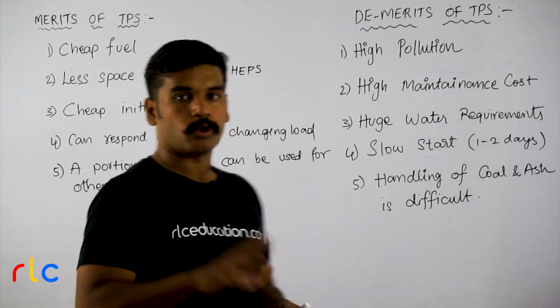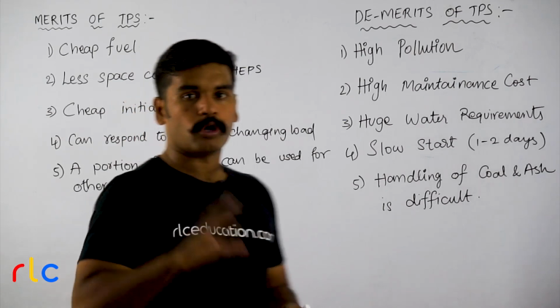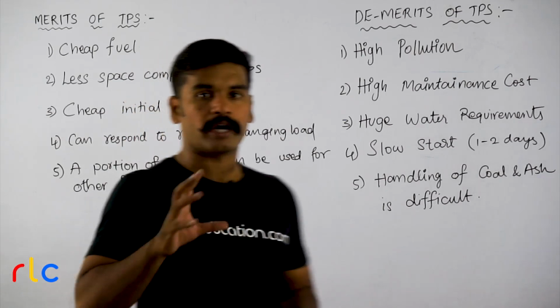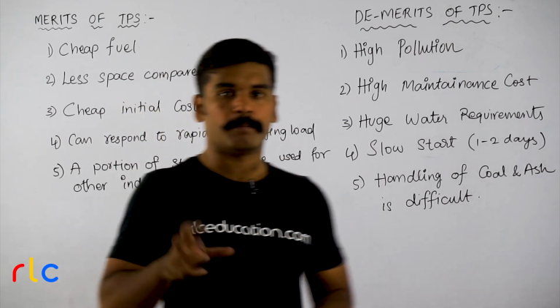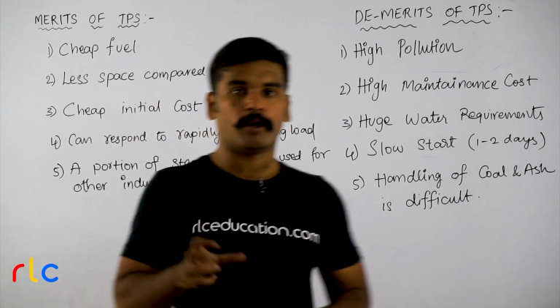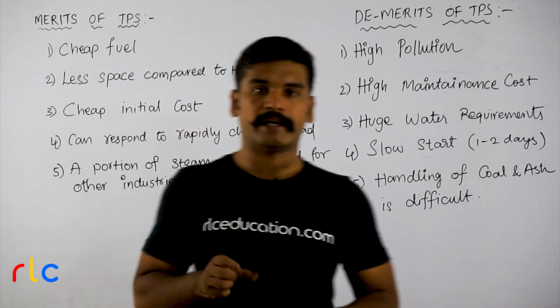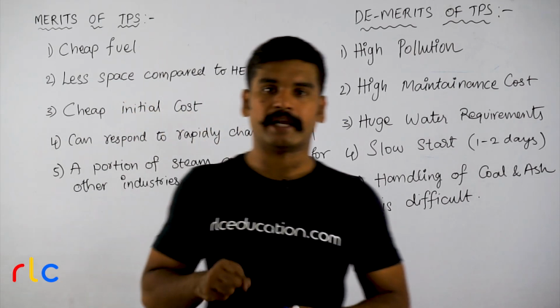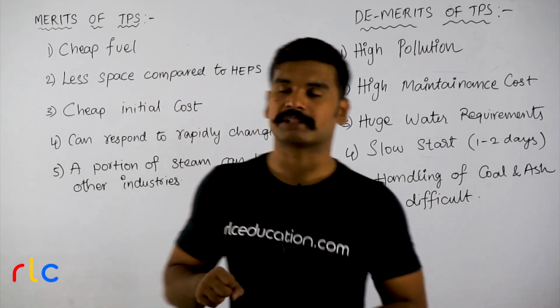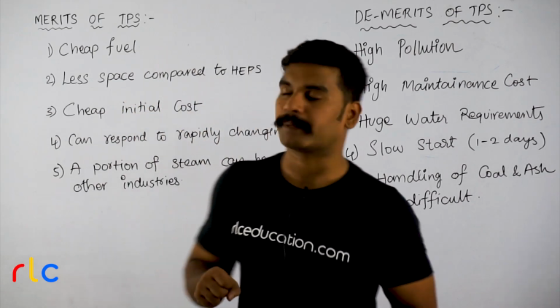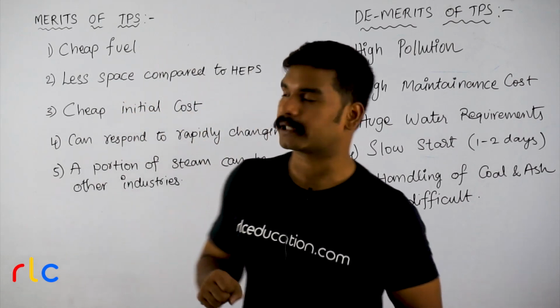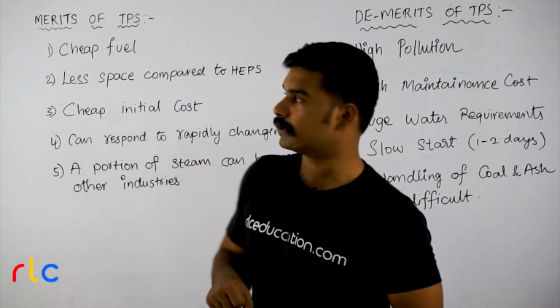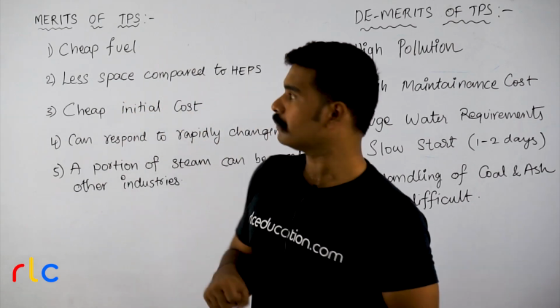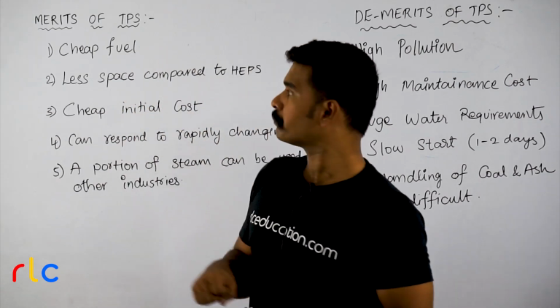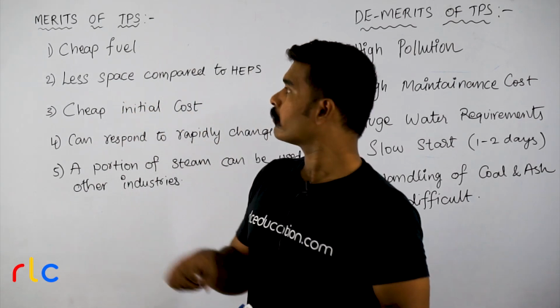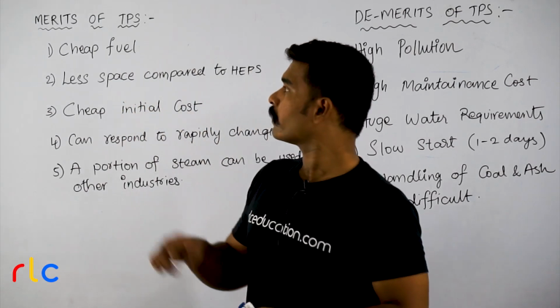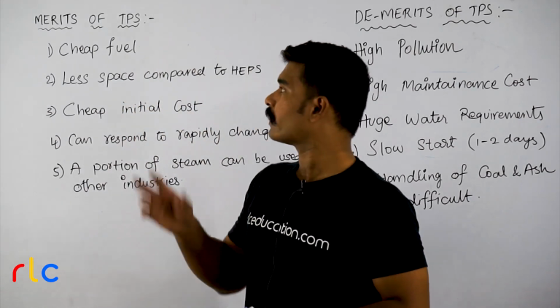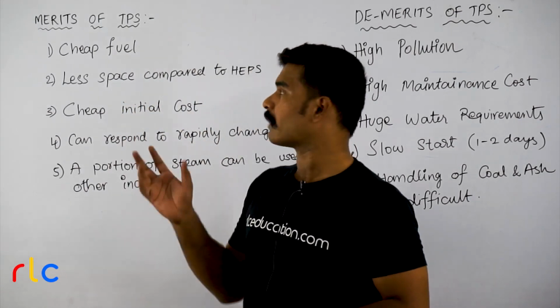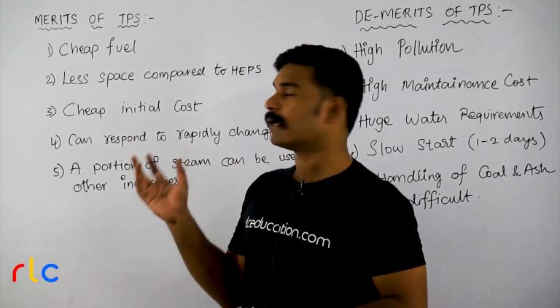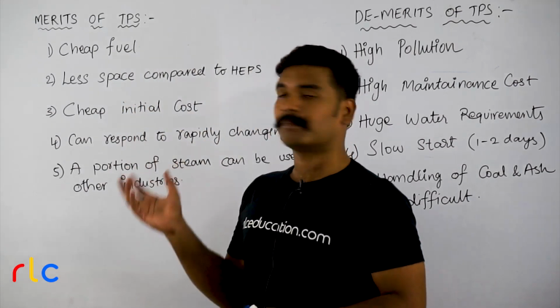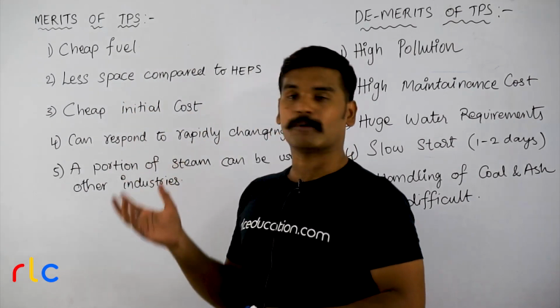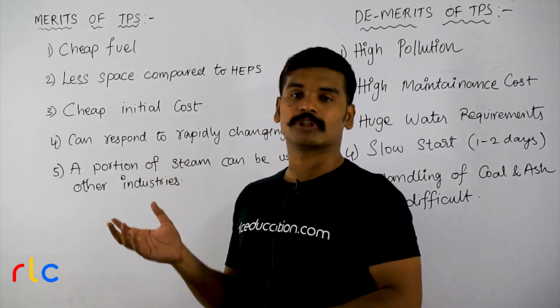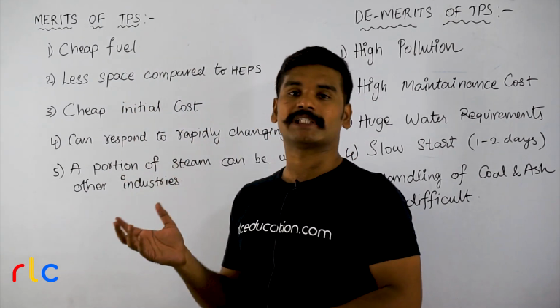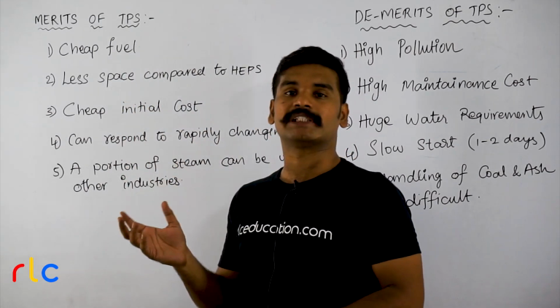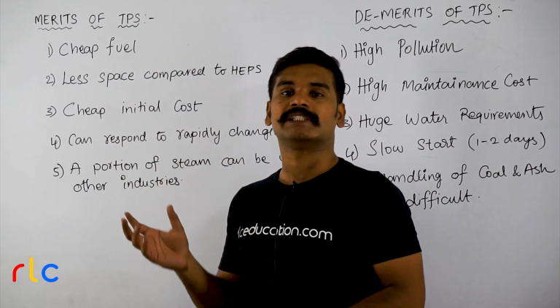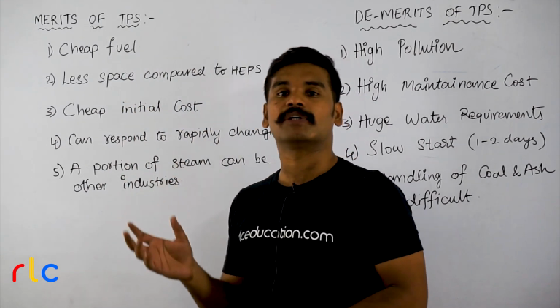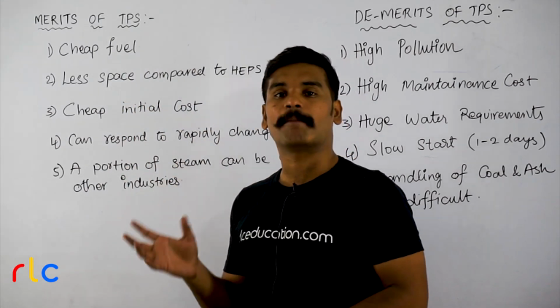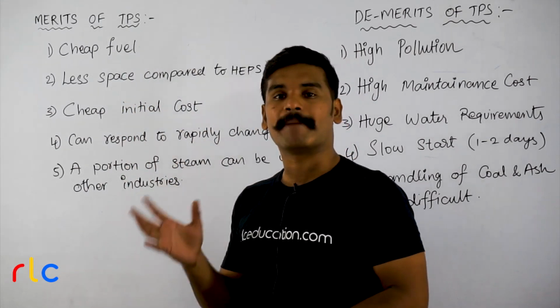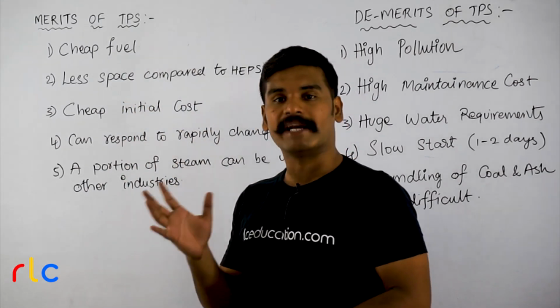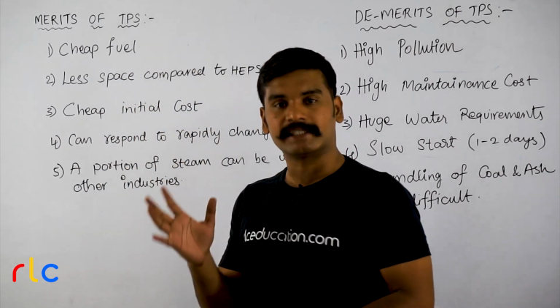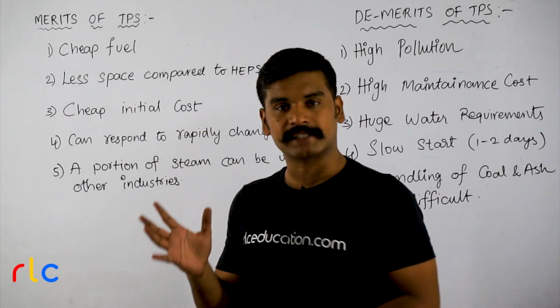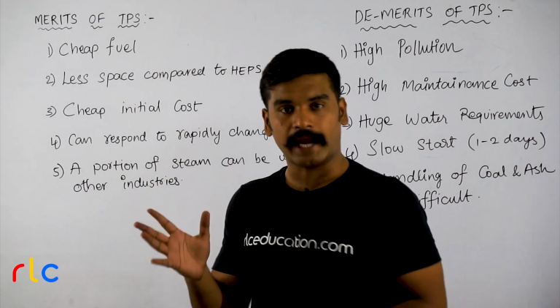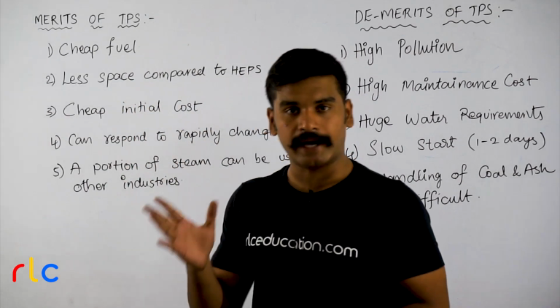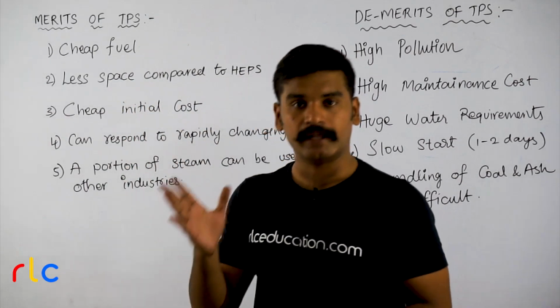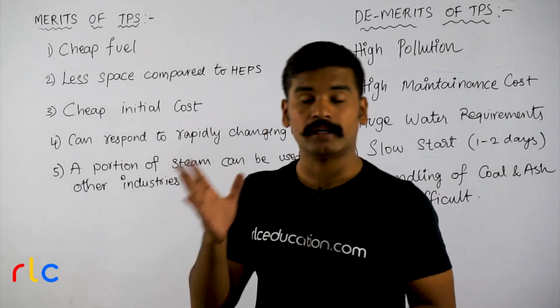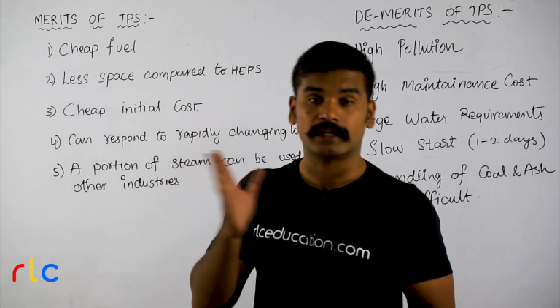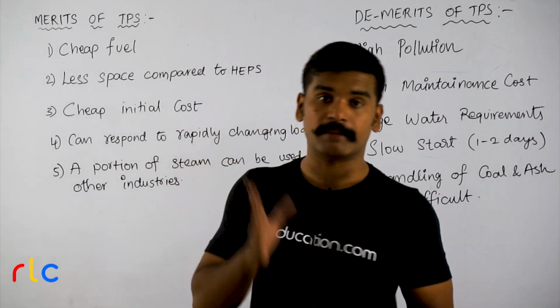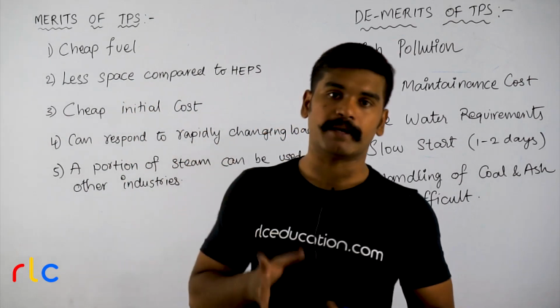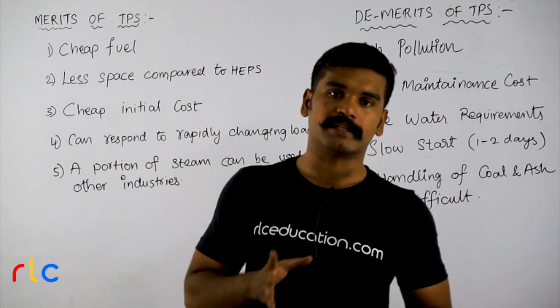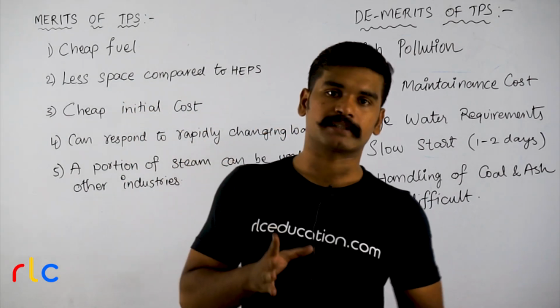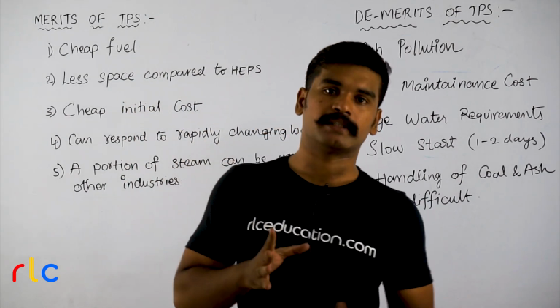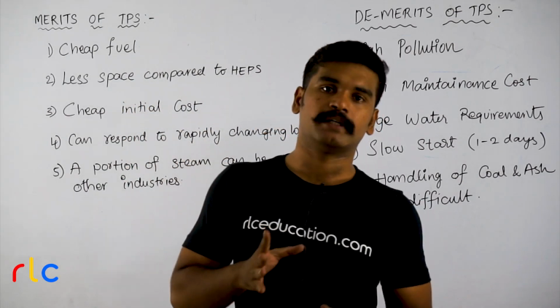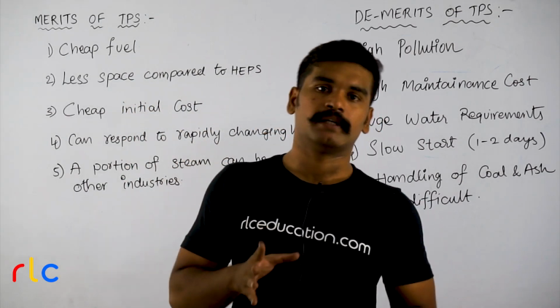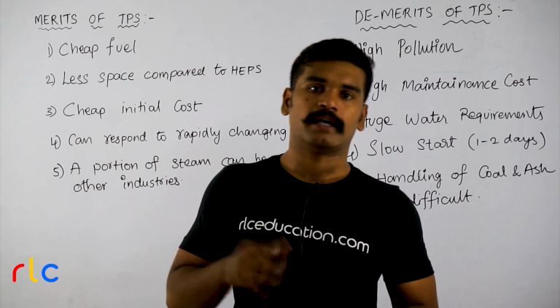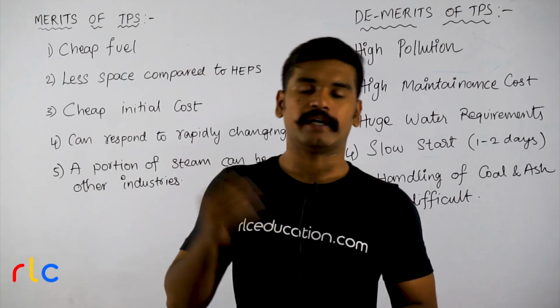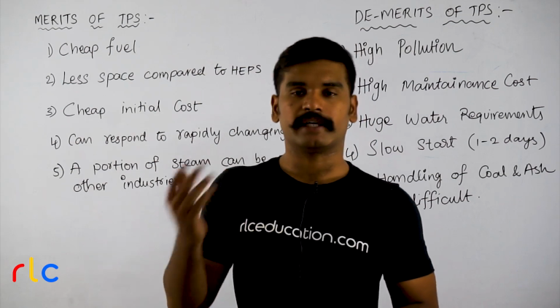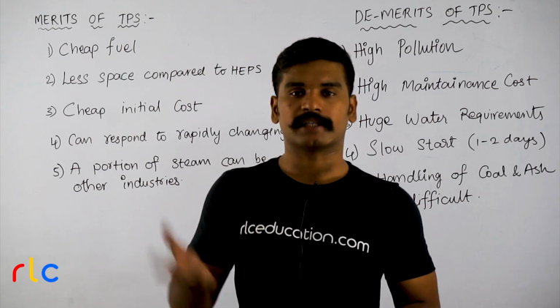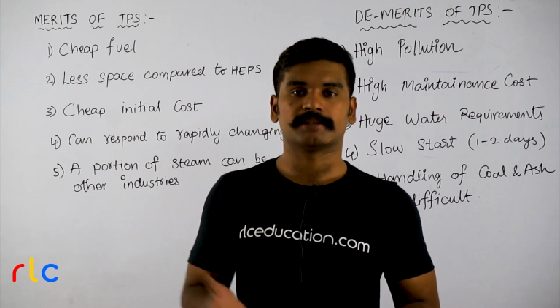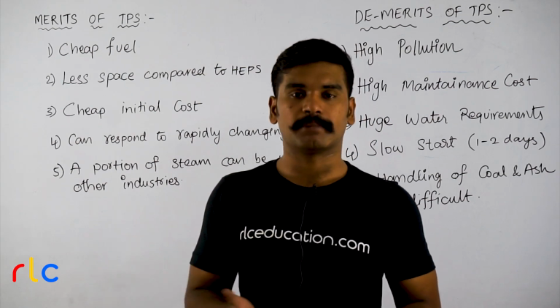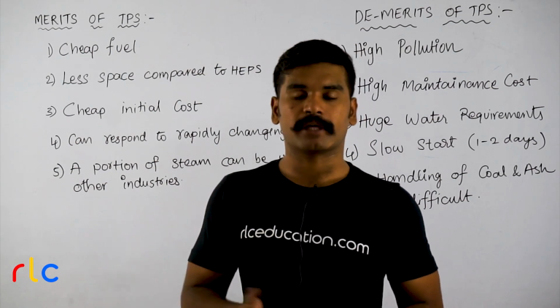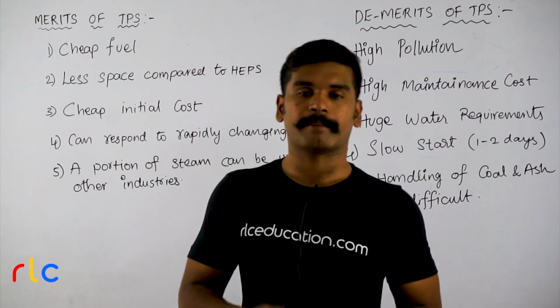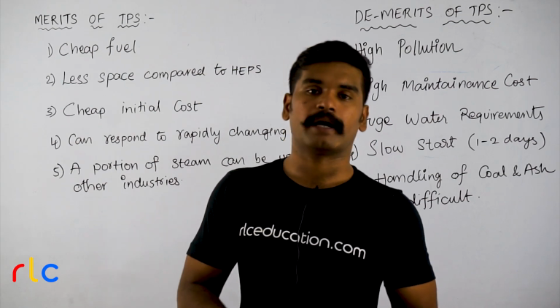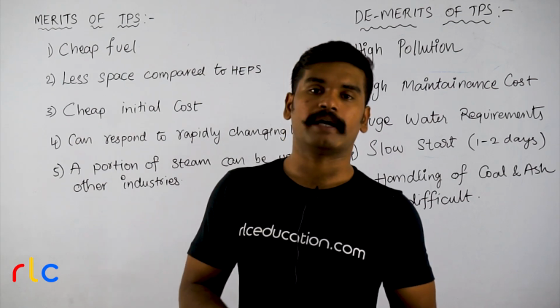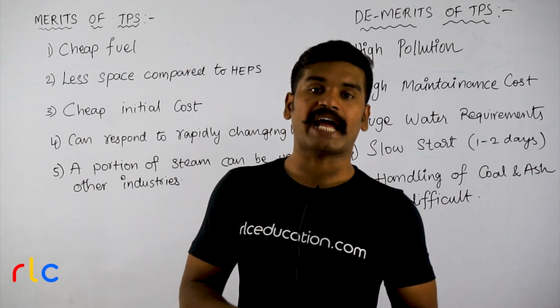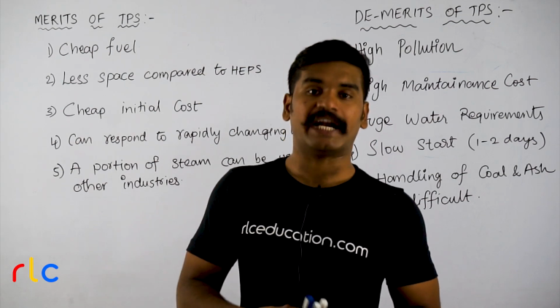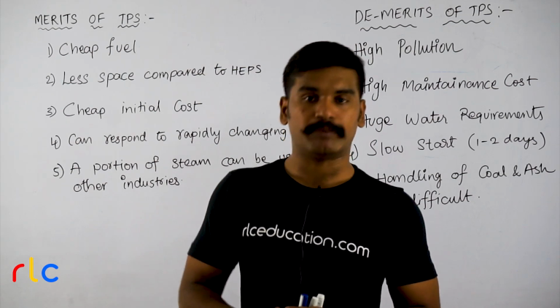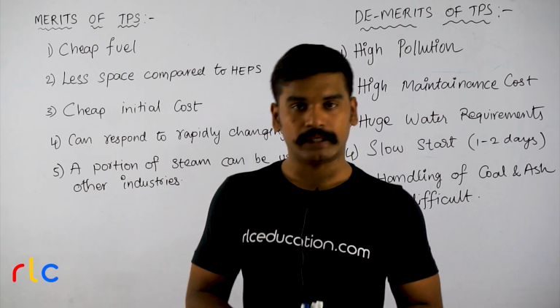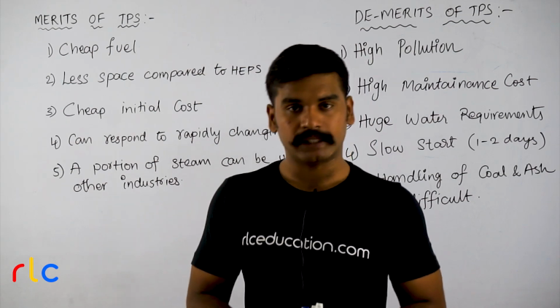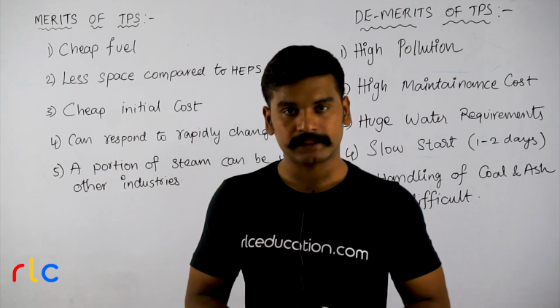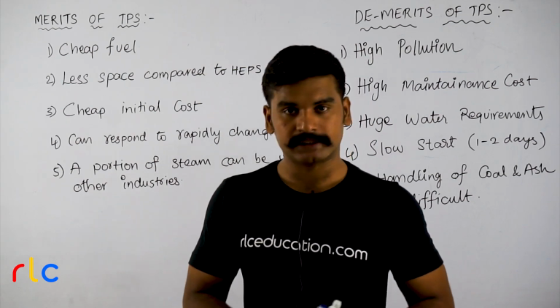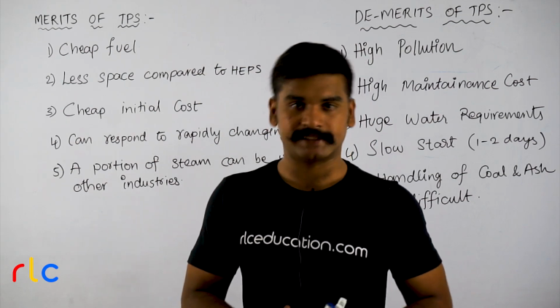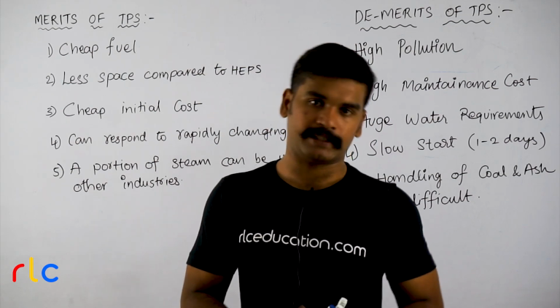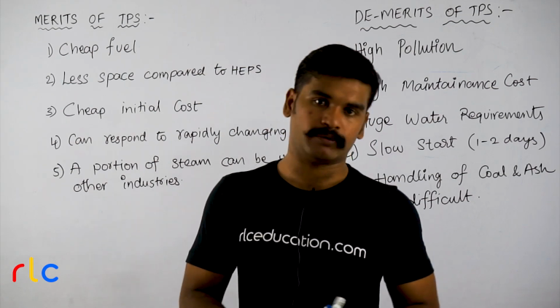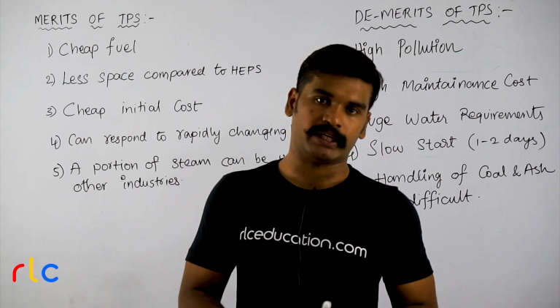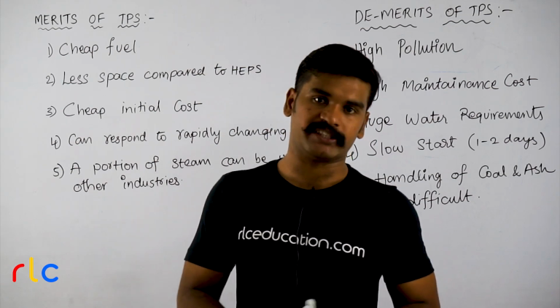One important aspect is the merits and demerits of thermal power stations — advantages and disadvantages.